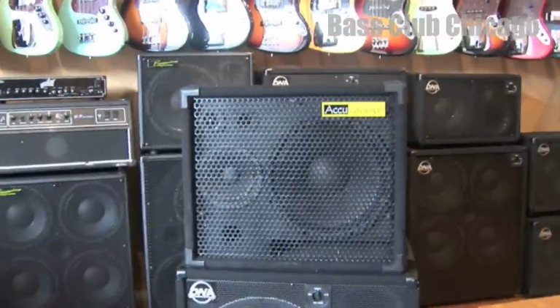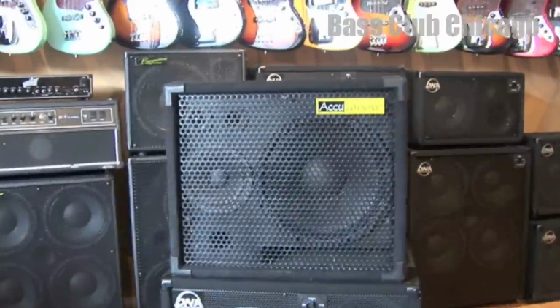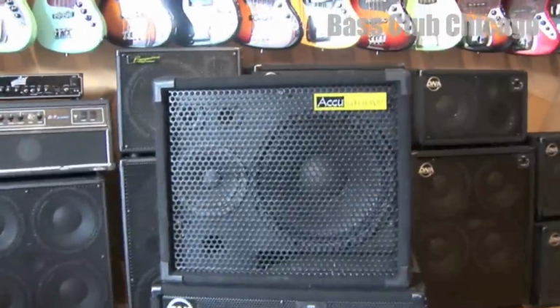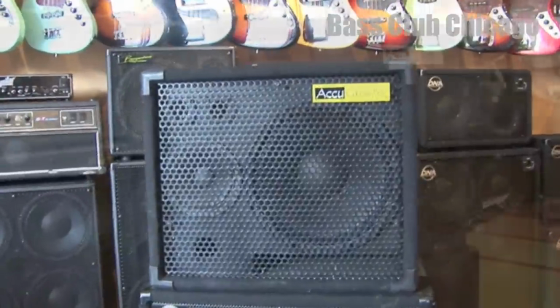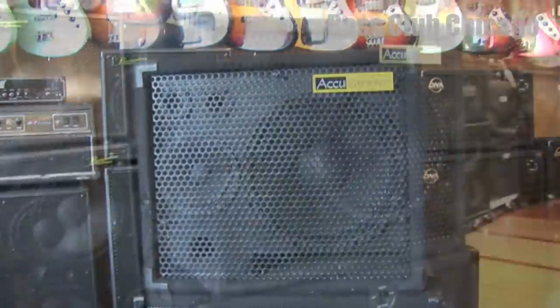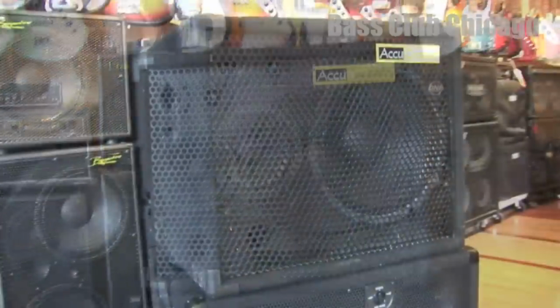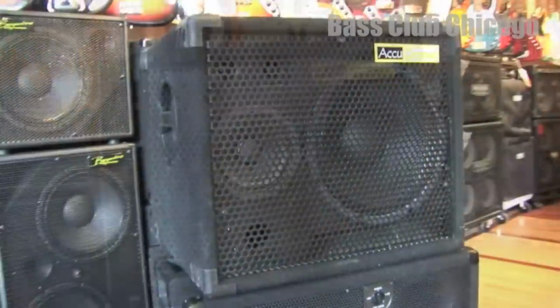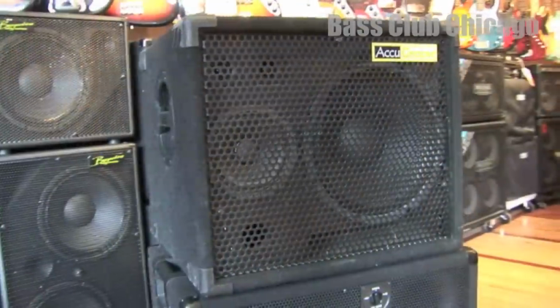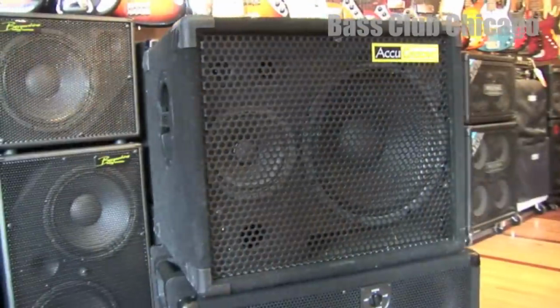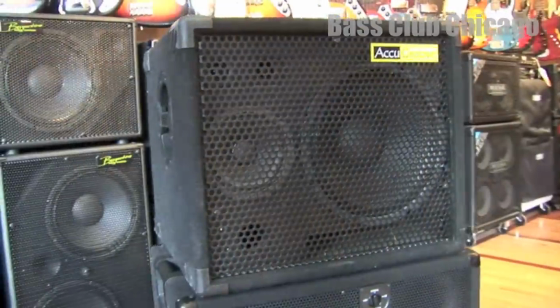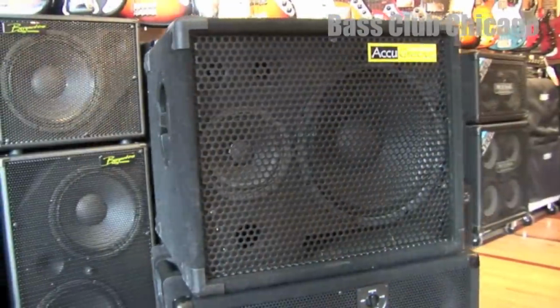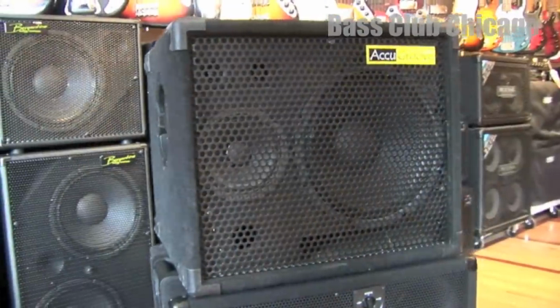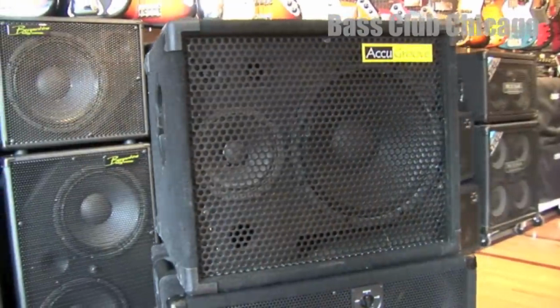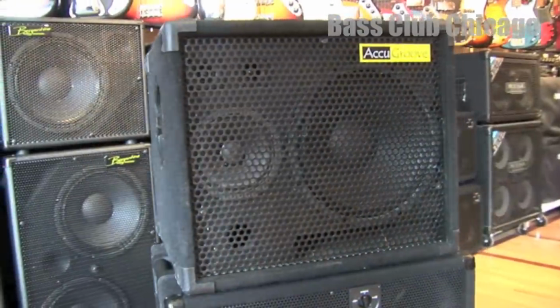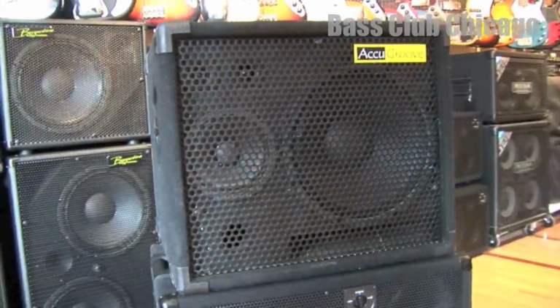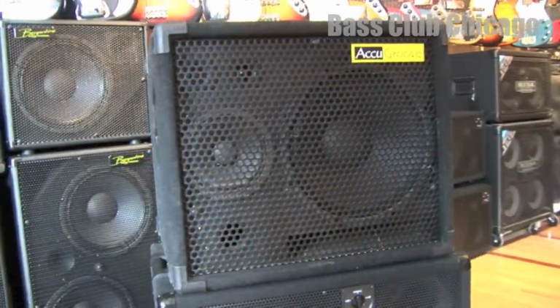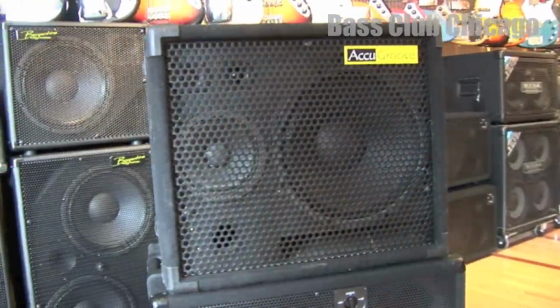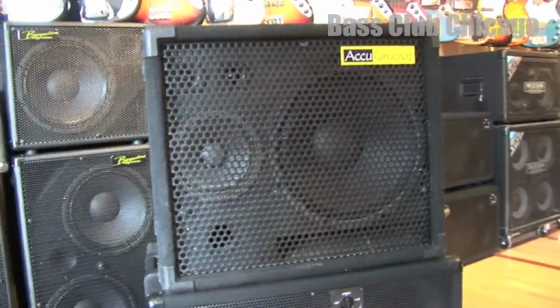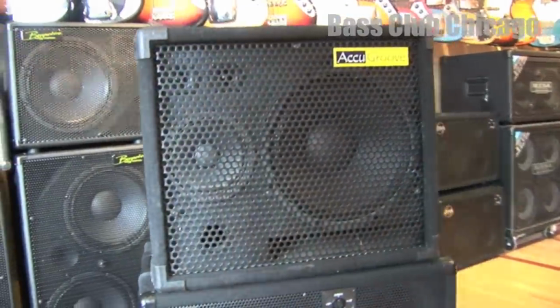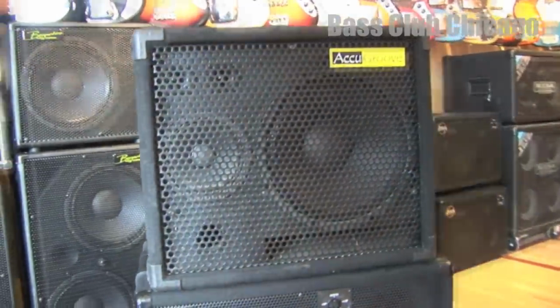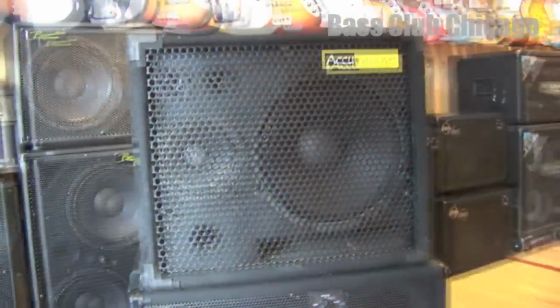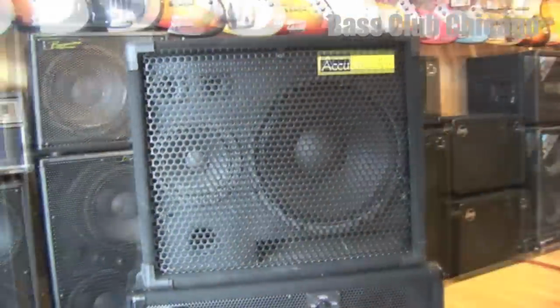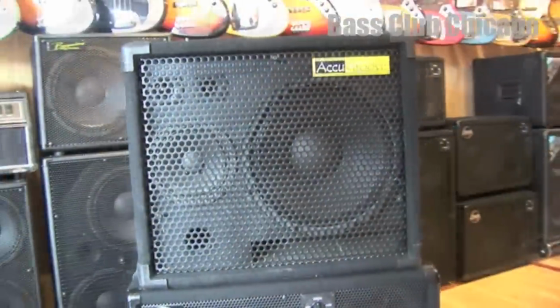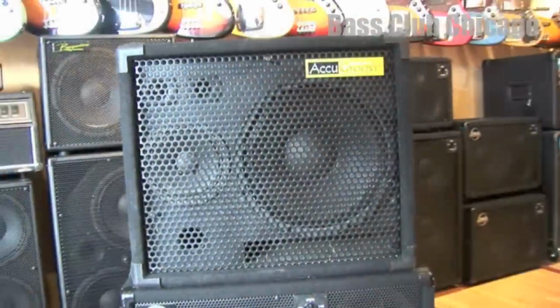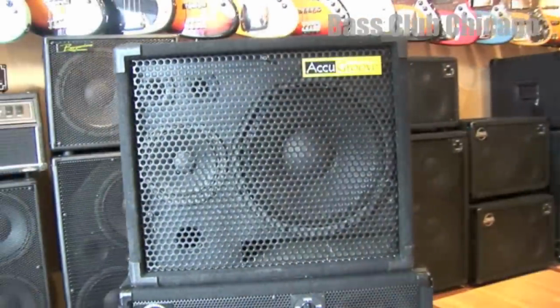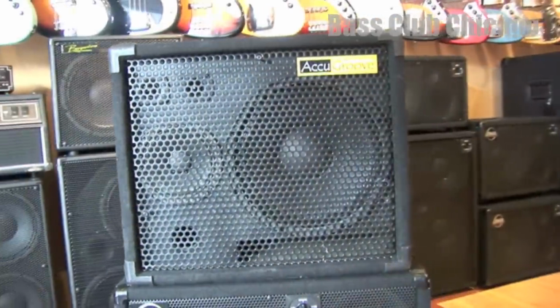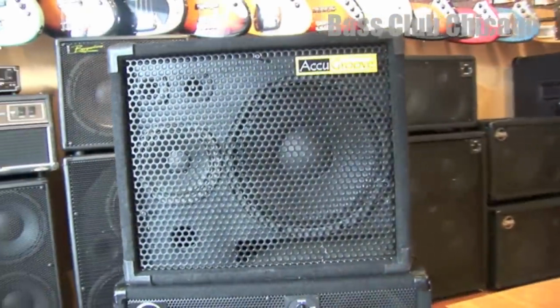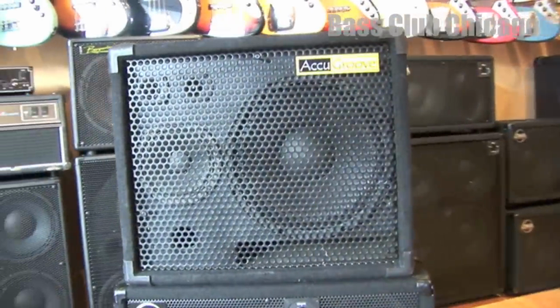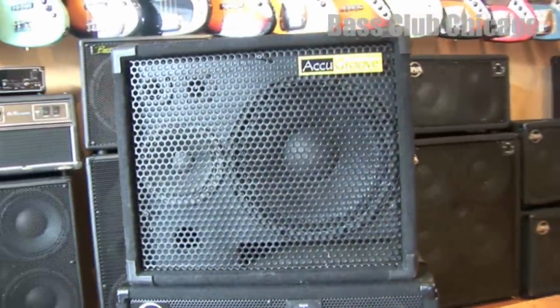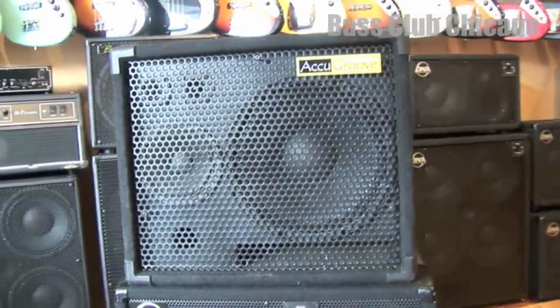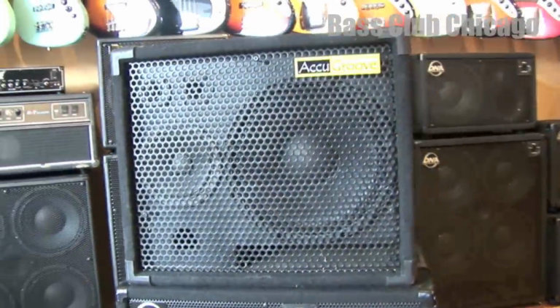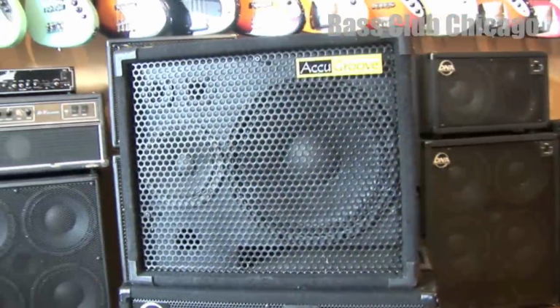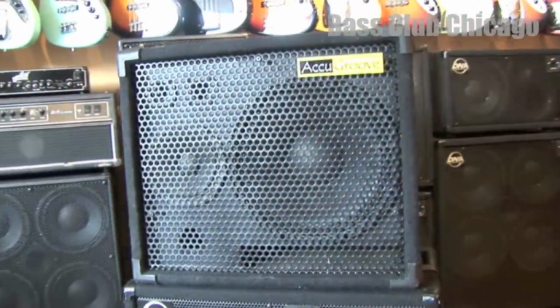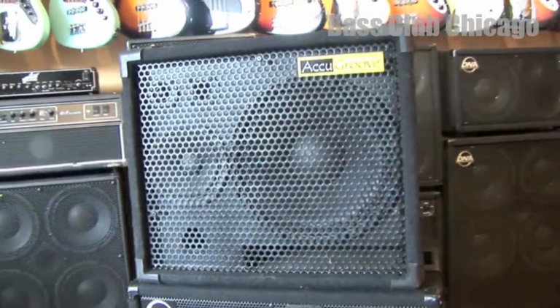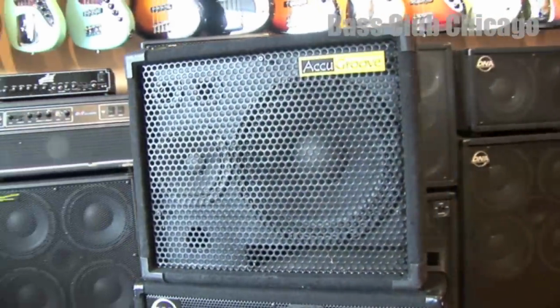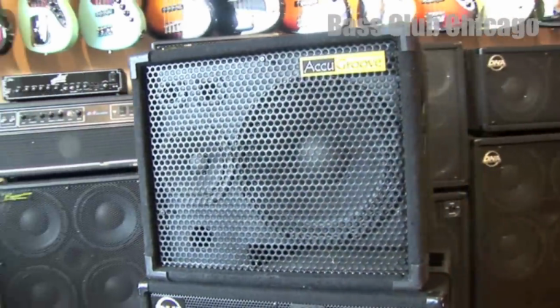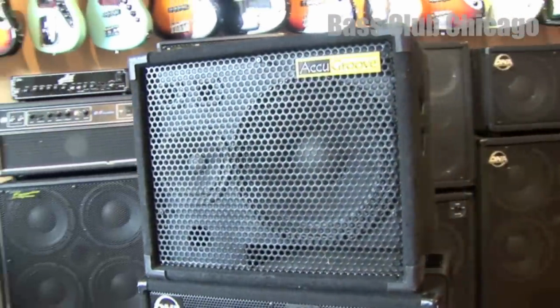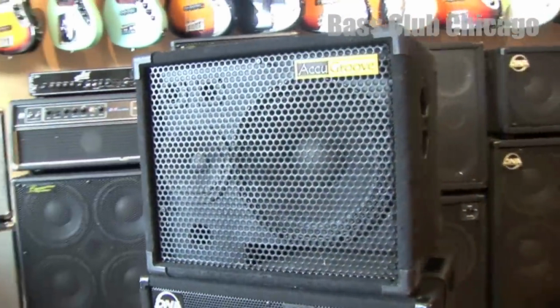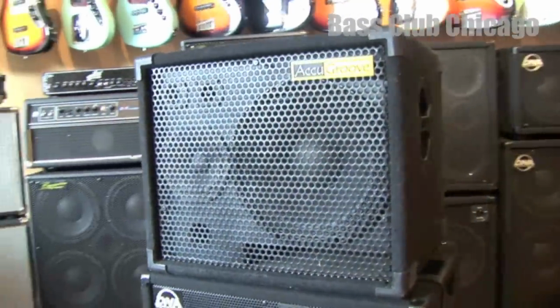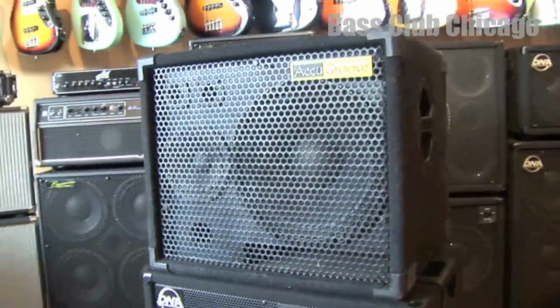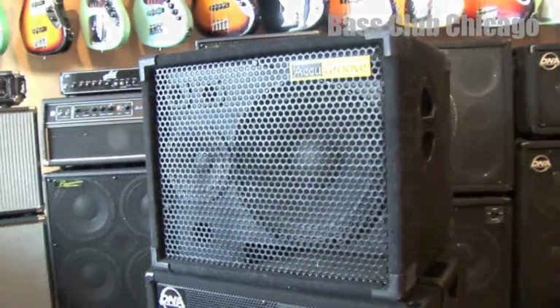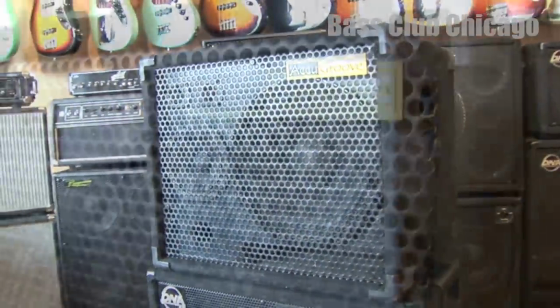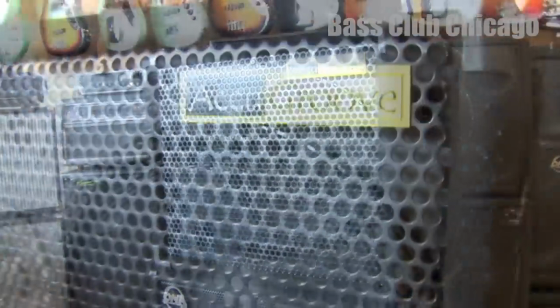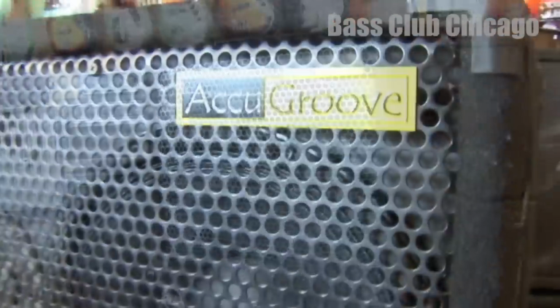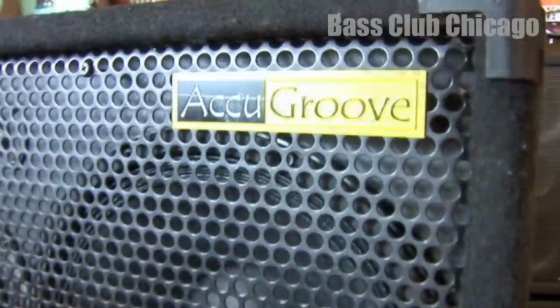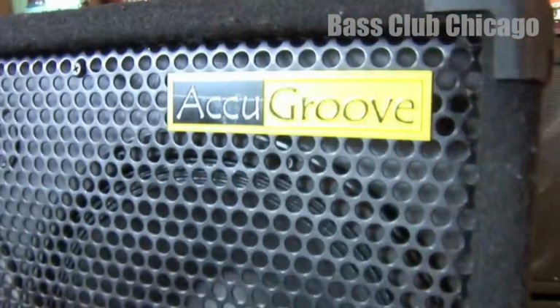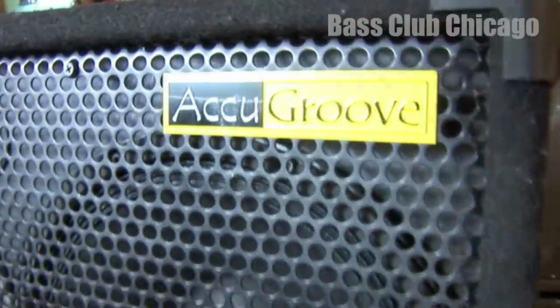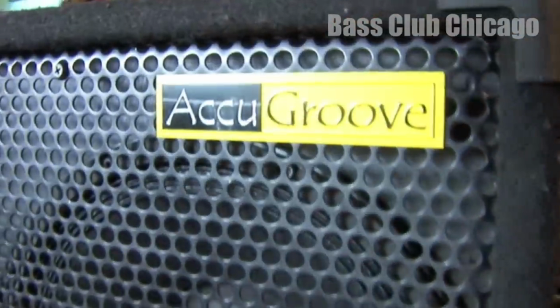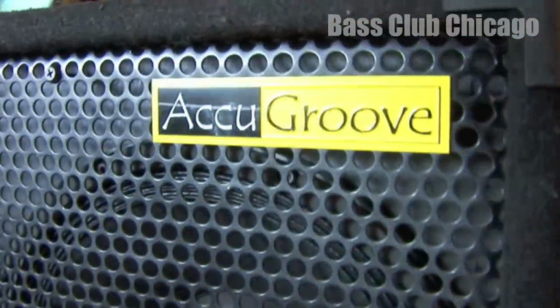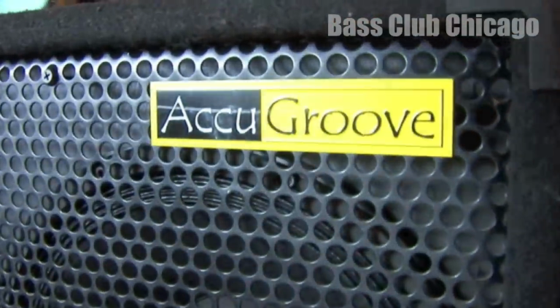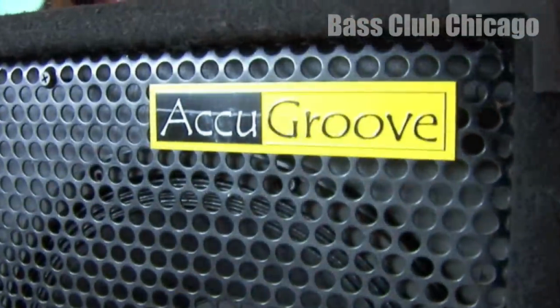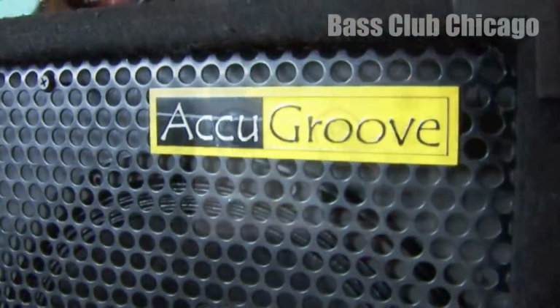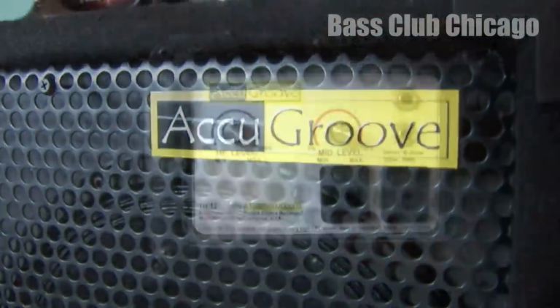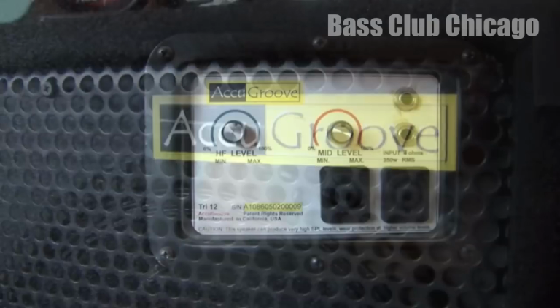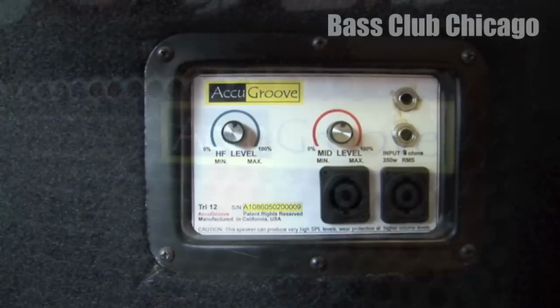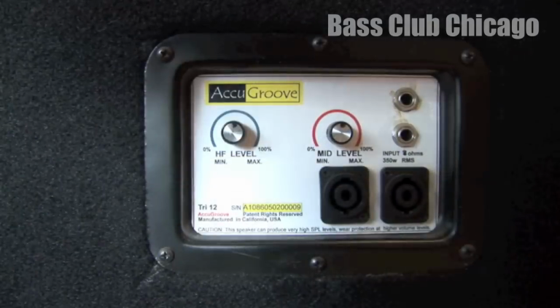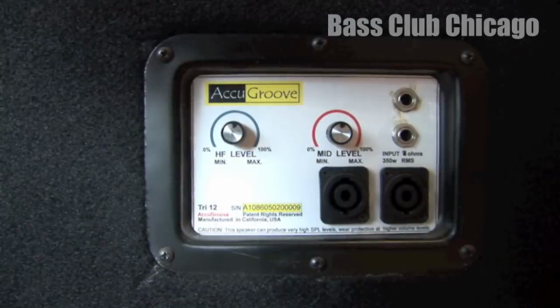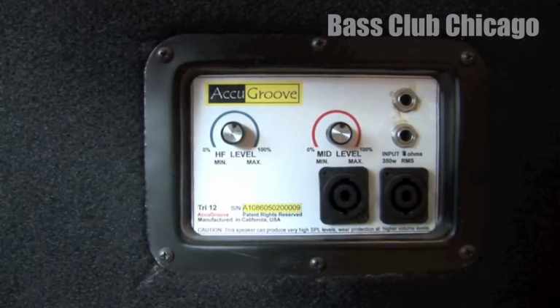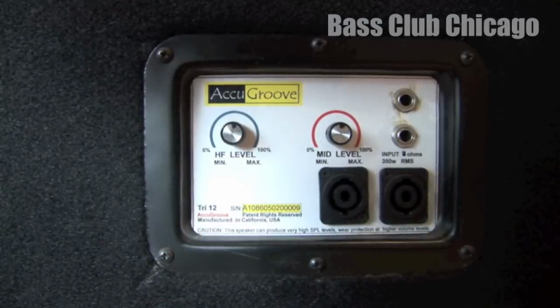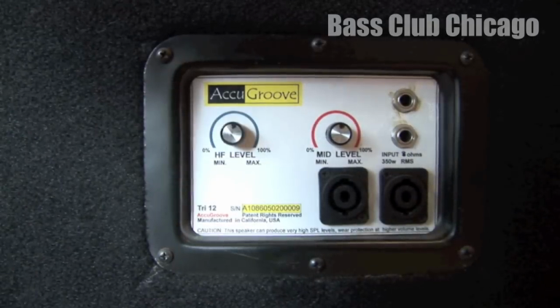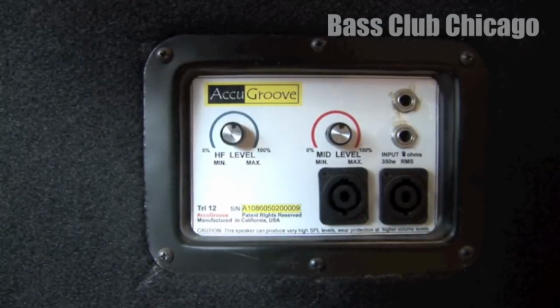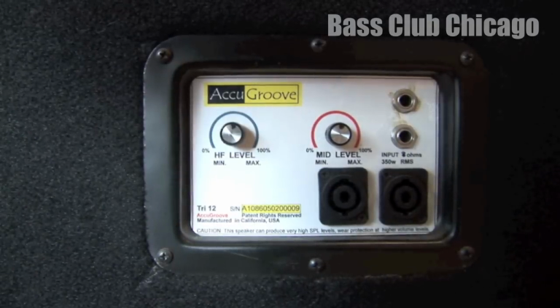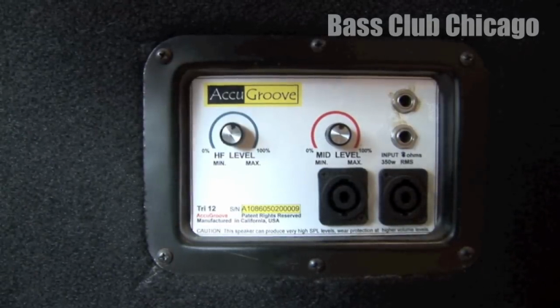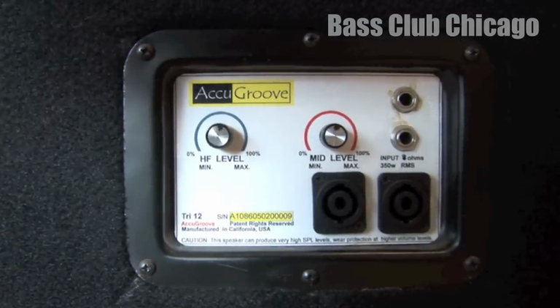We also just received a used AccuGroove Tri-112 that is in excellent shape. It has both mid and high level adjustments in the back.